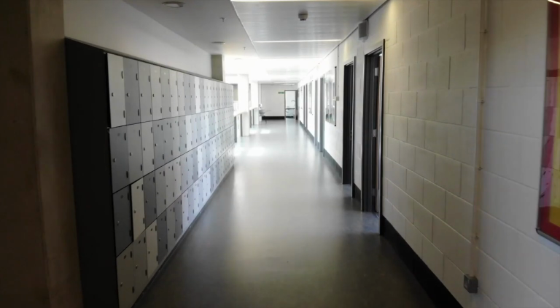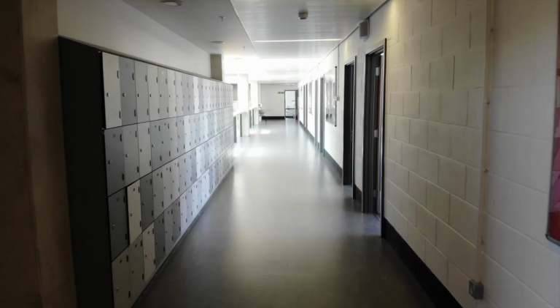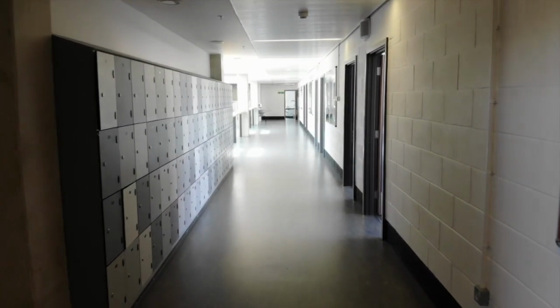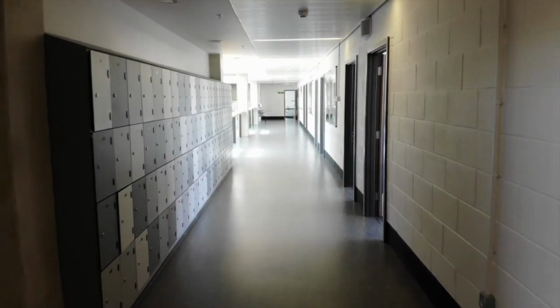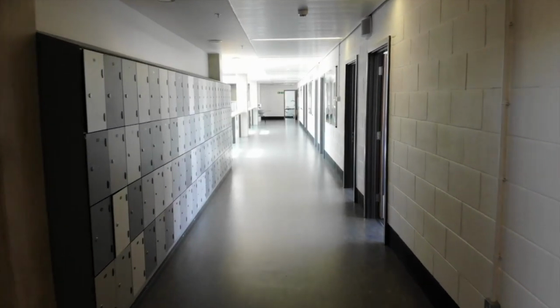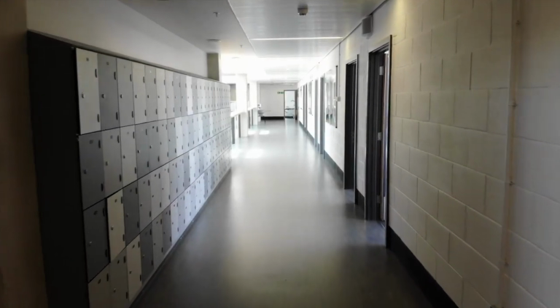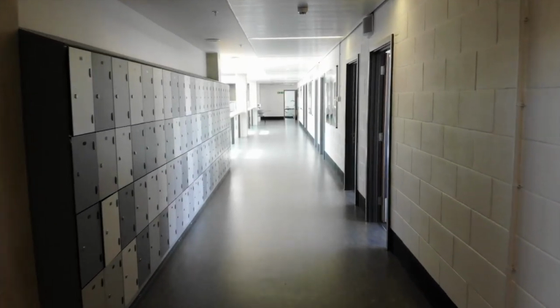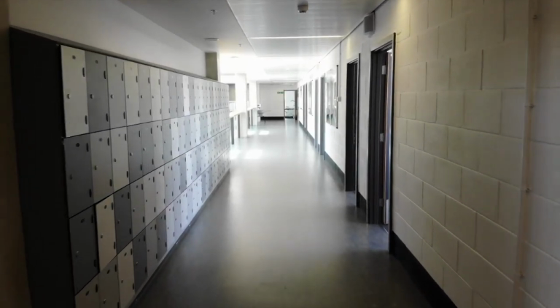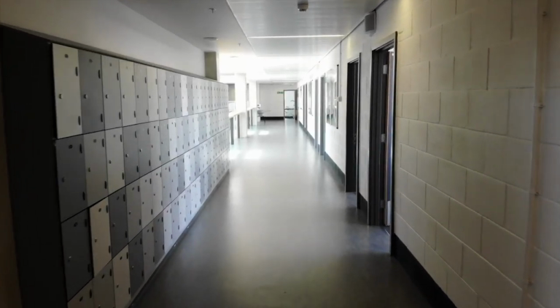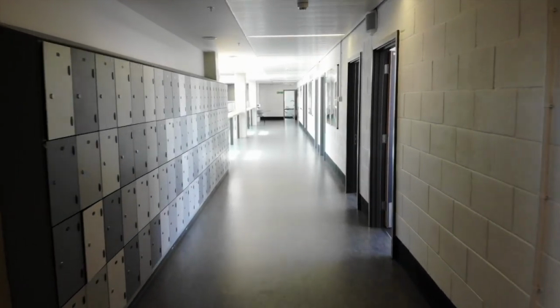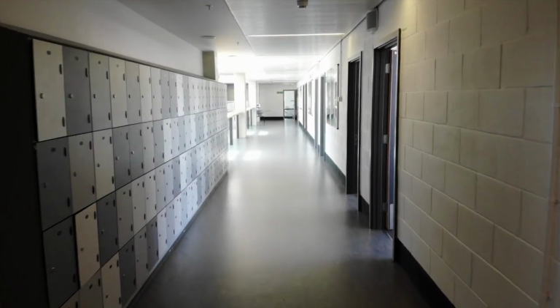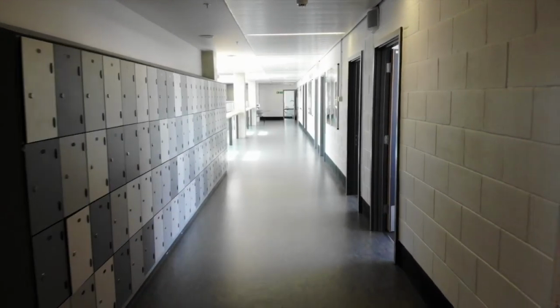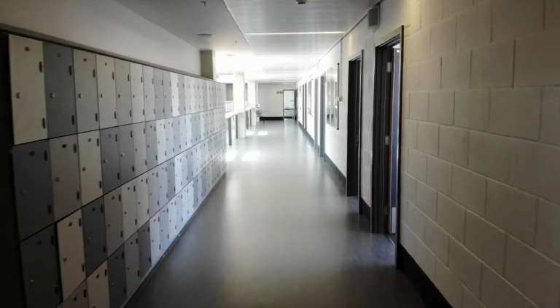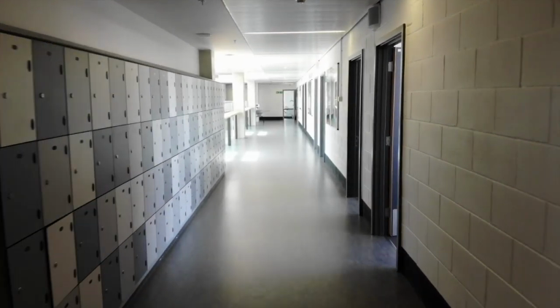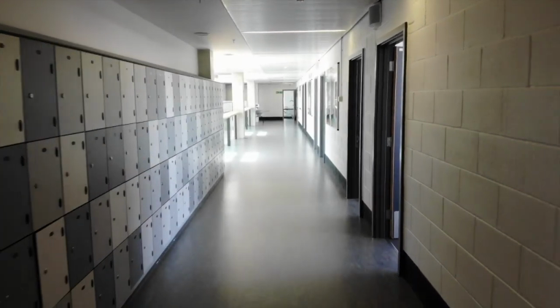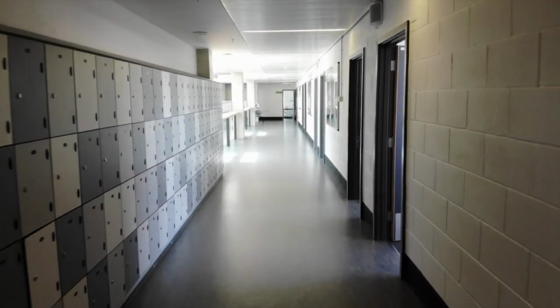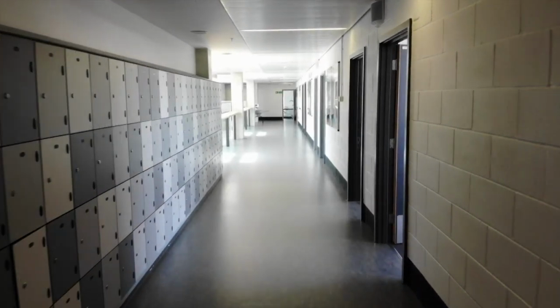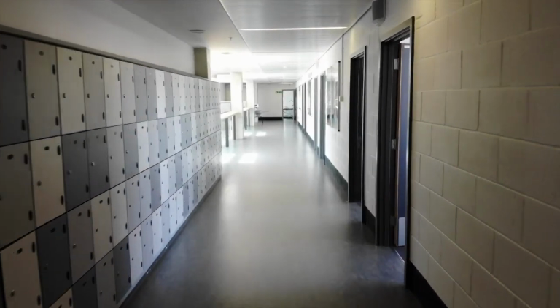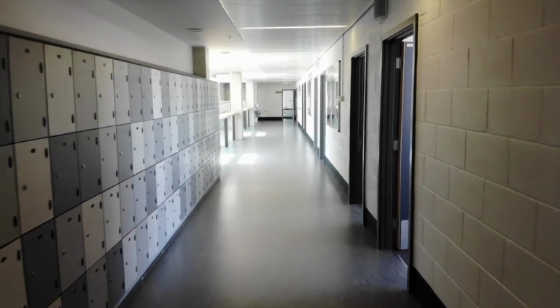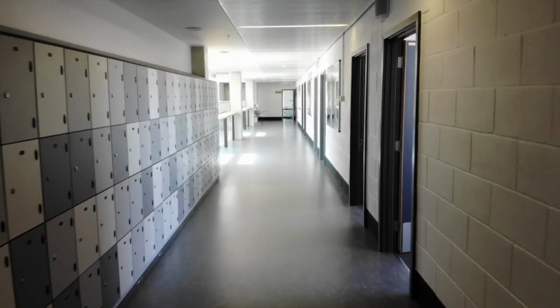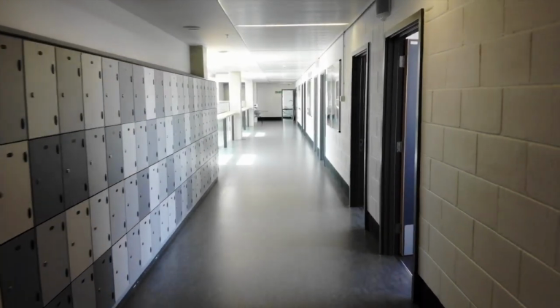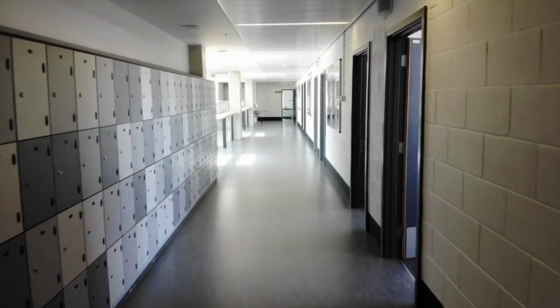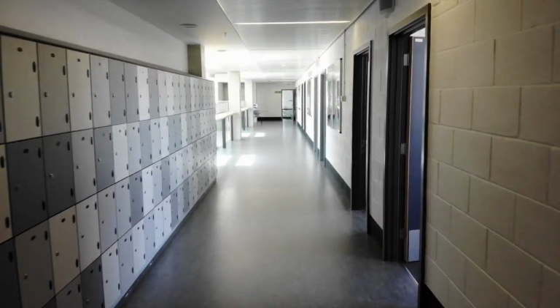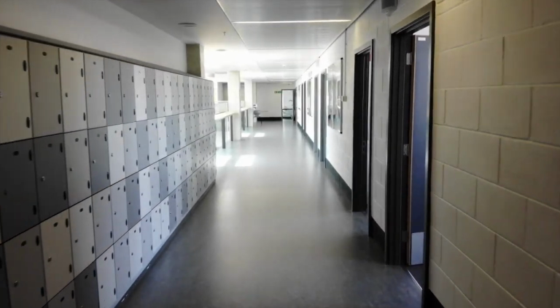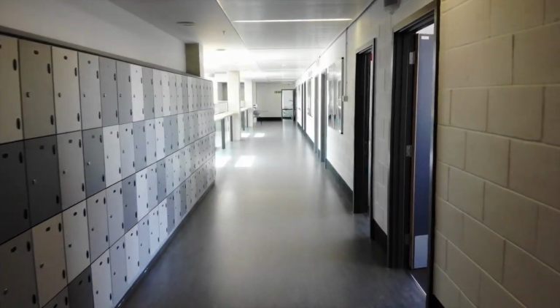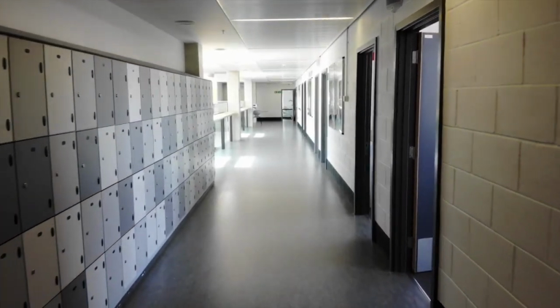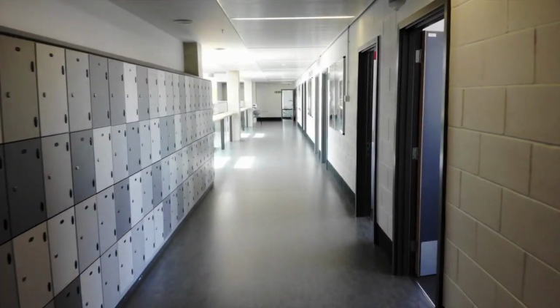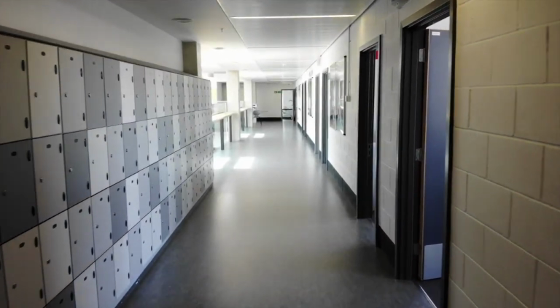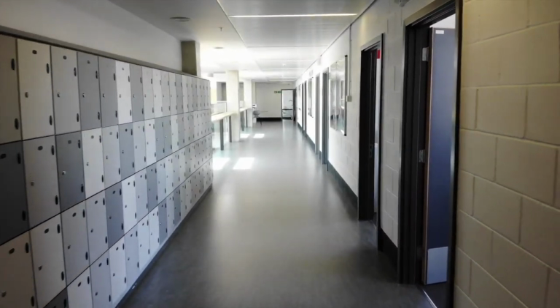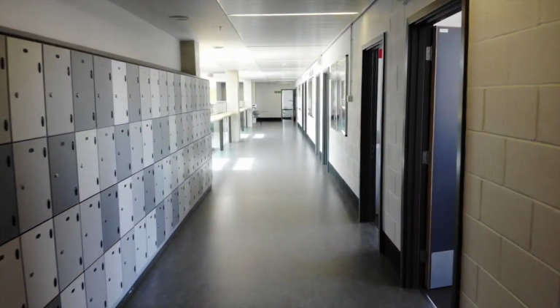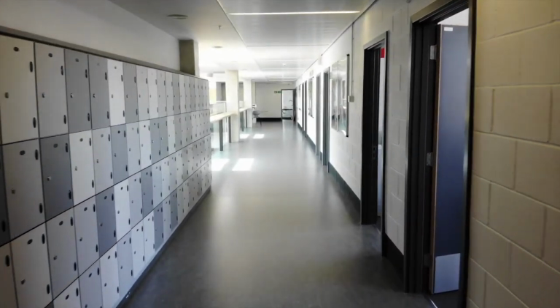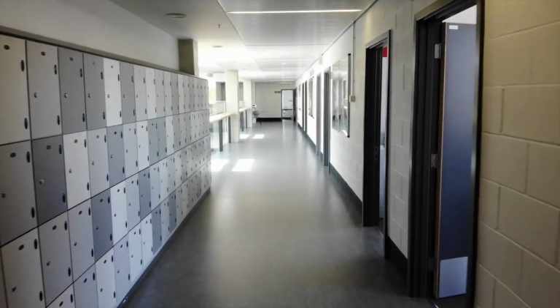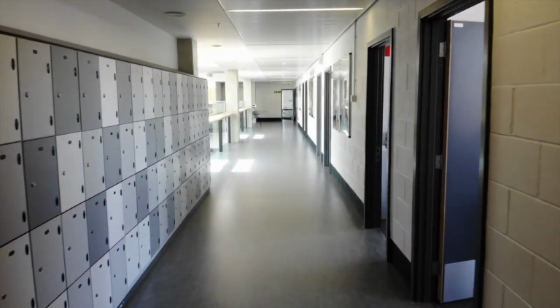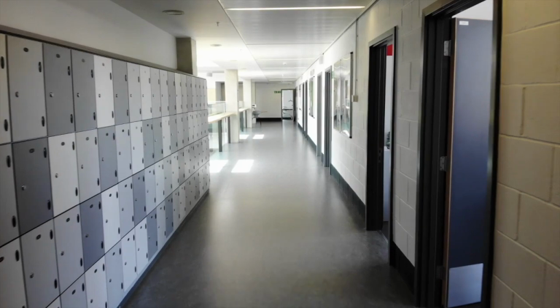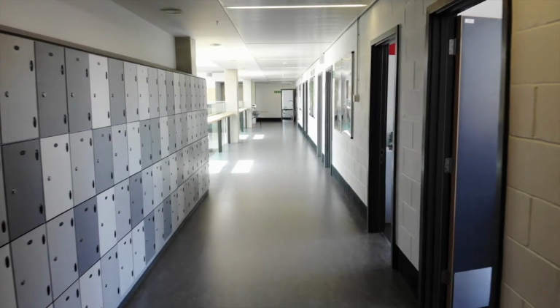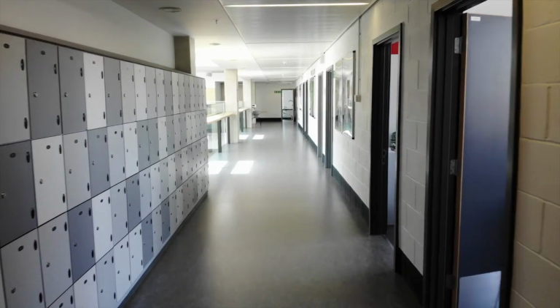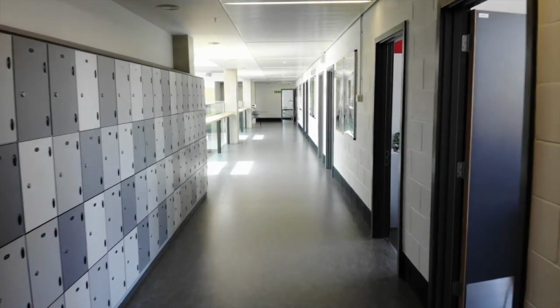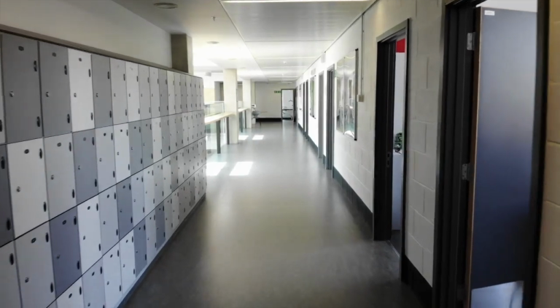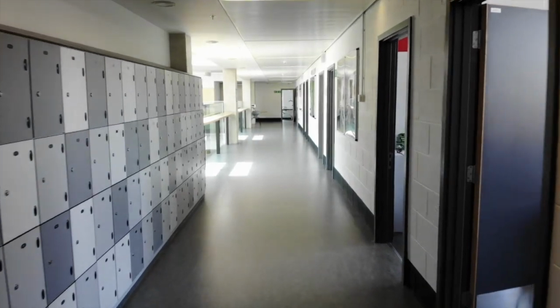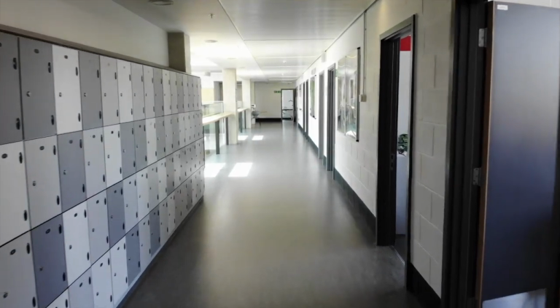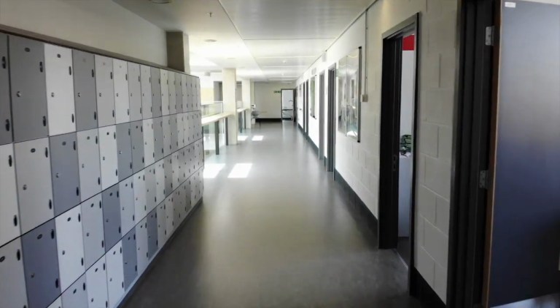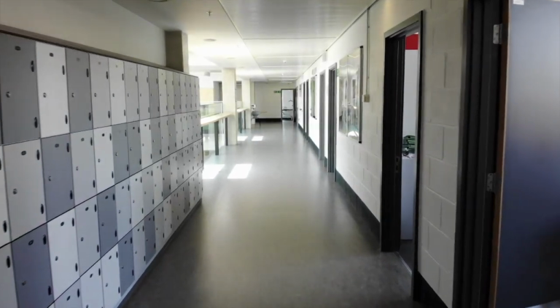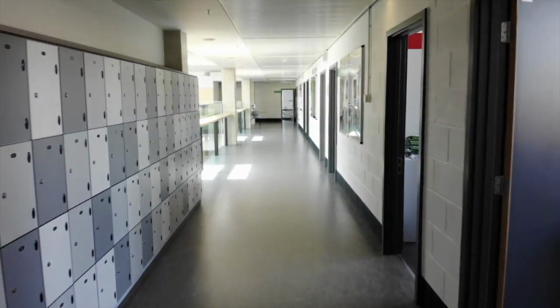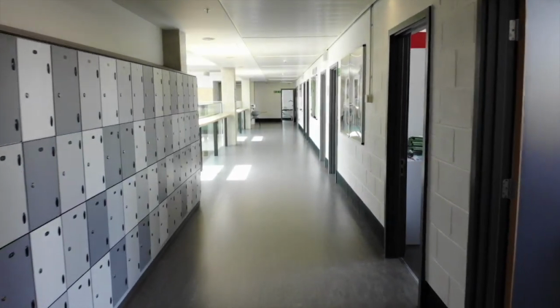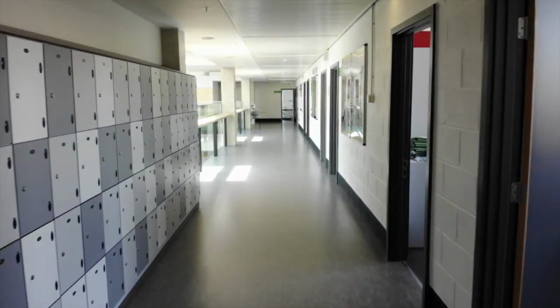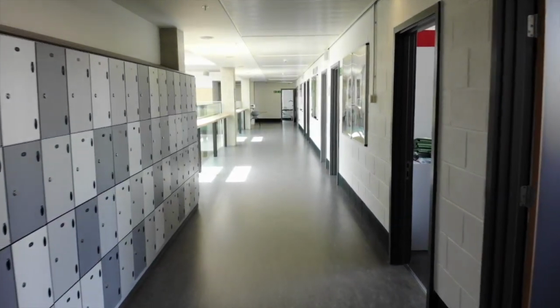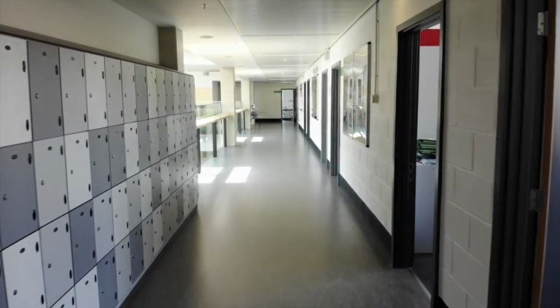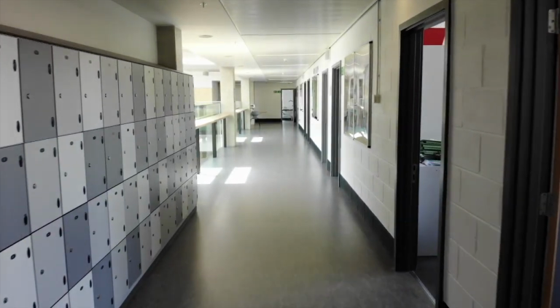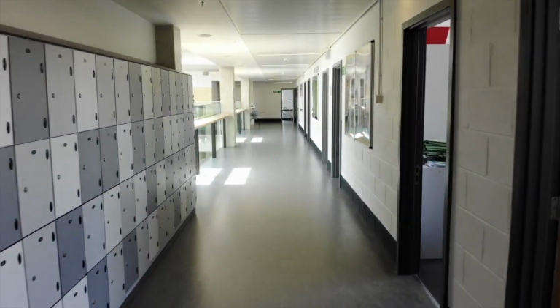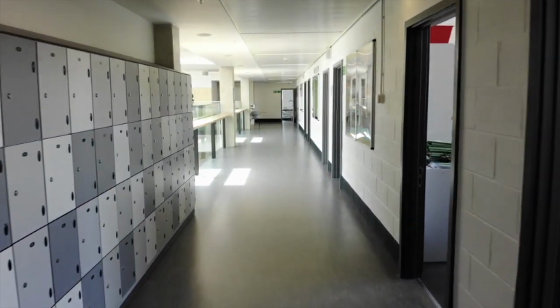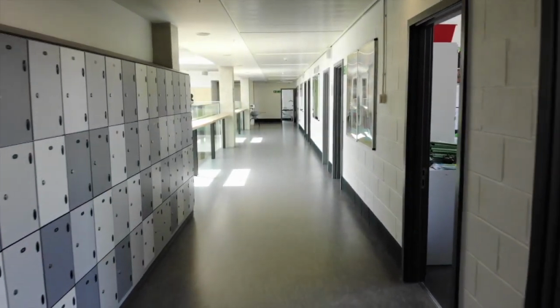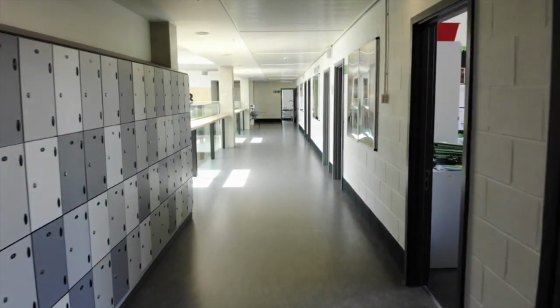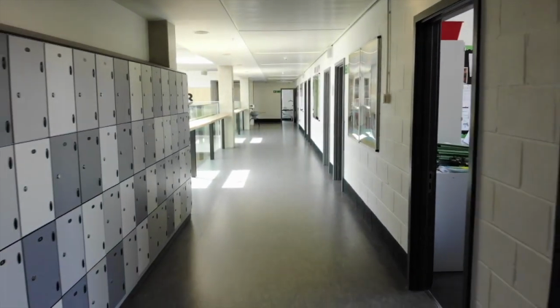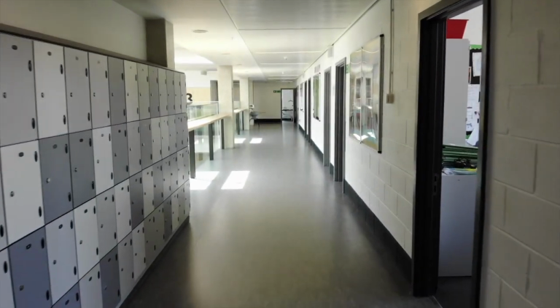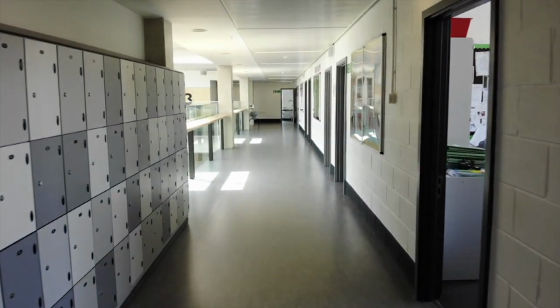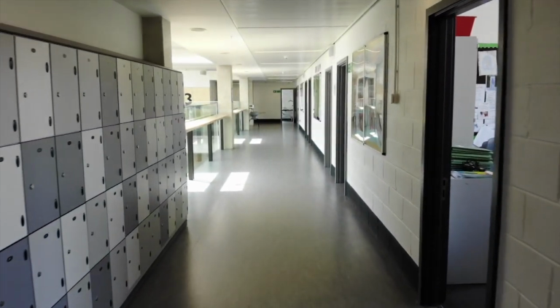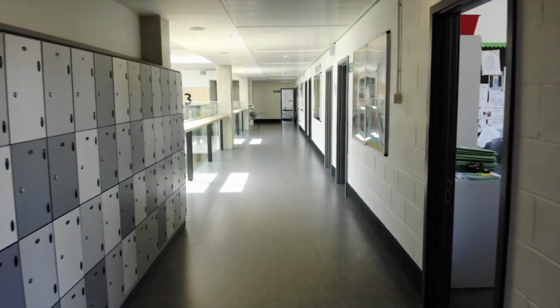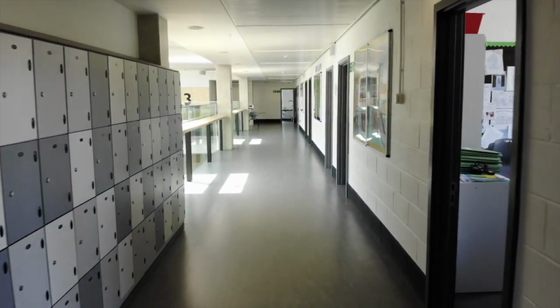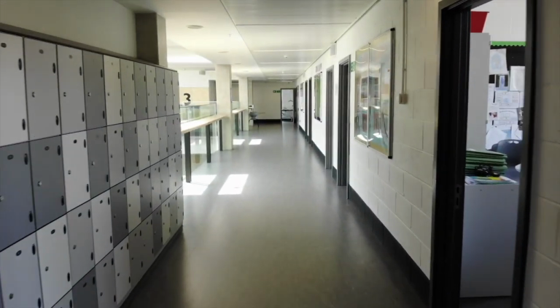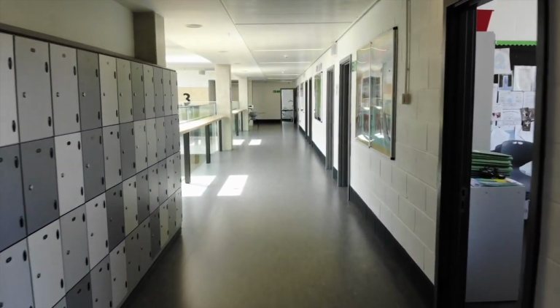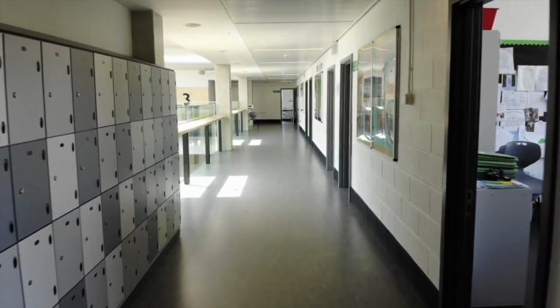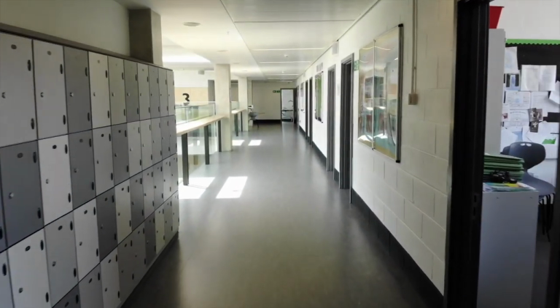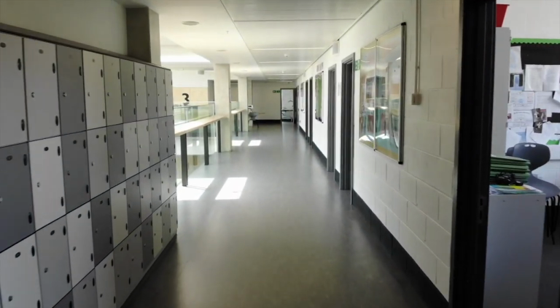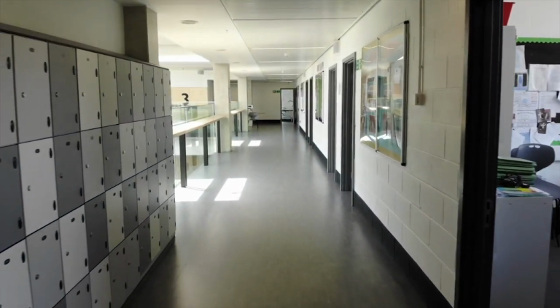Finally, on the third floor, we have some small classrooms where students can receive extra support.